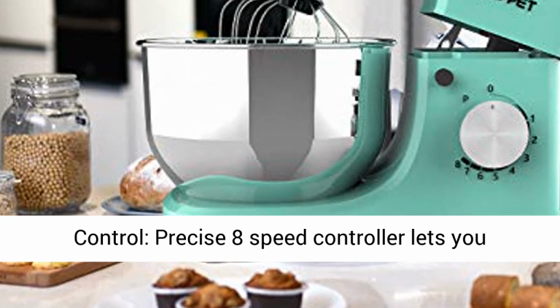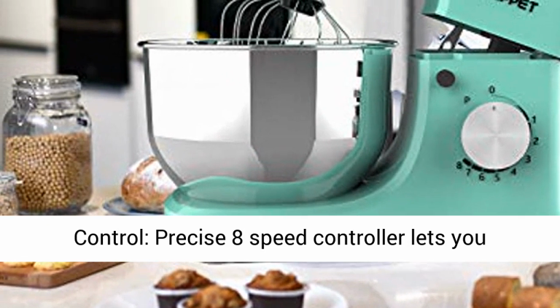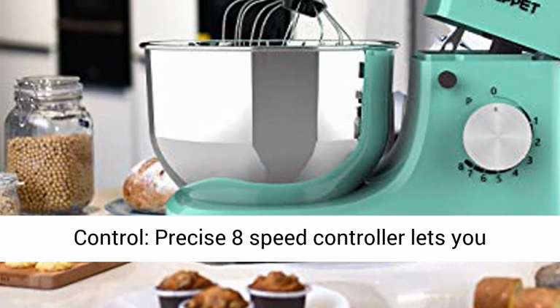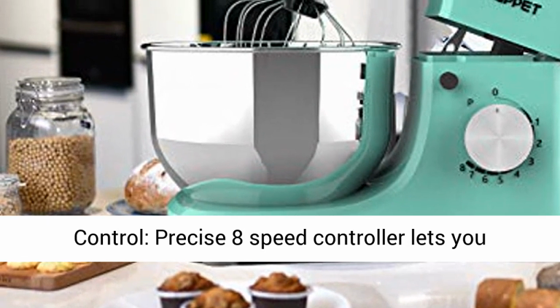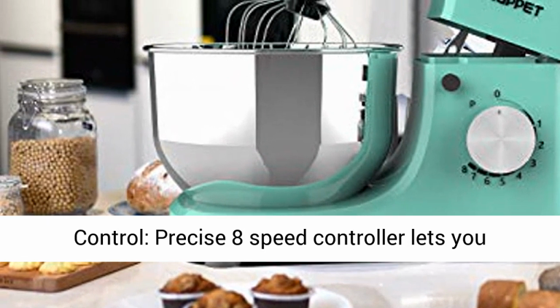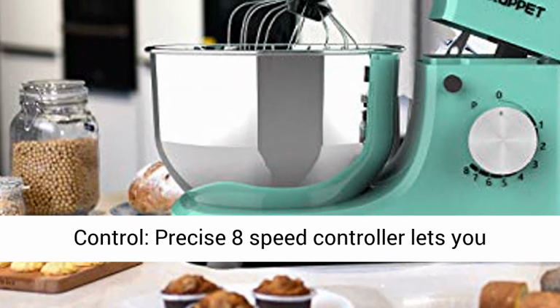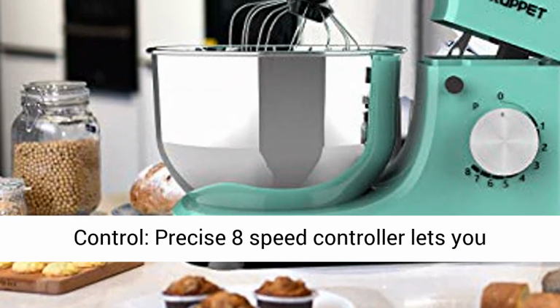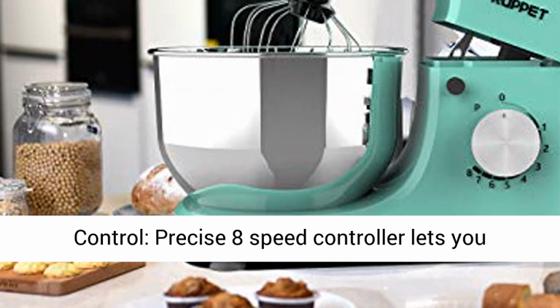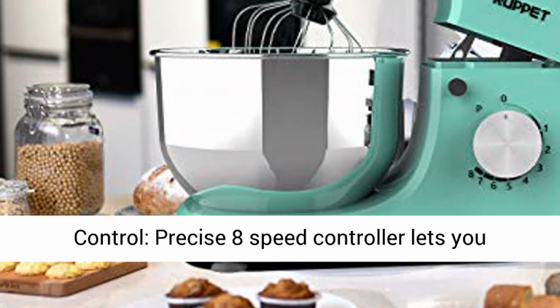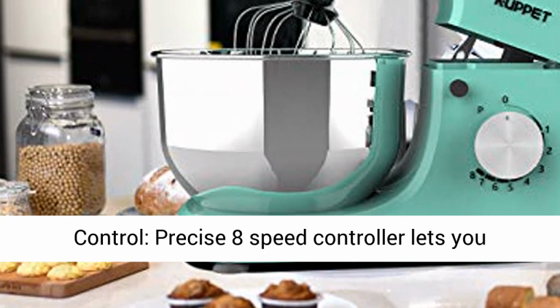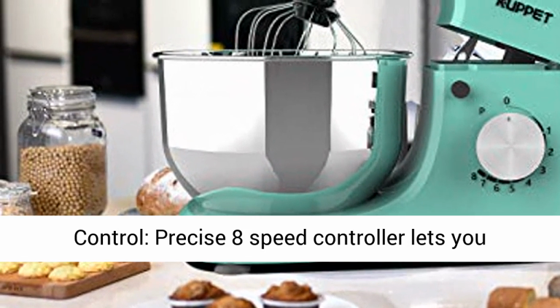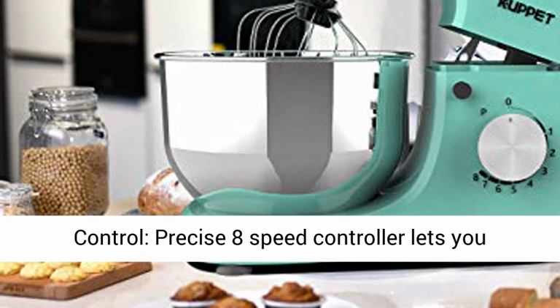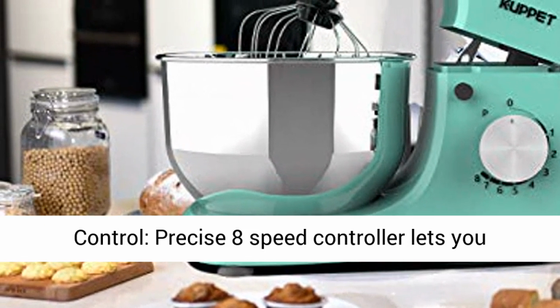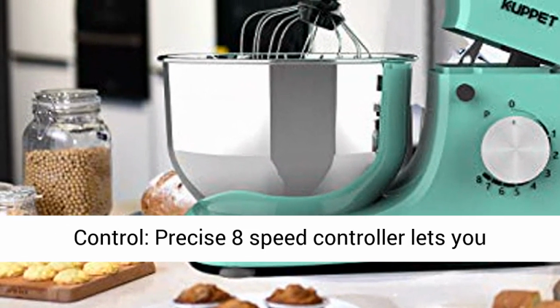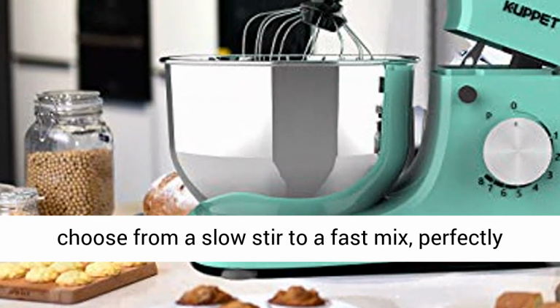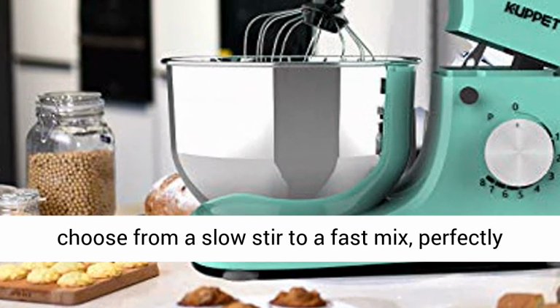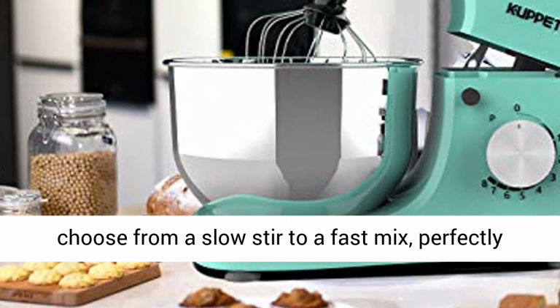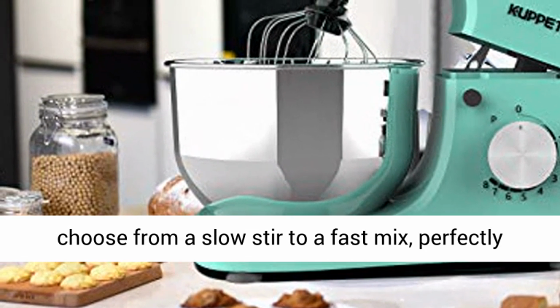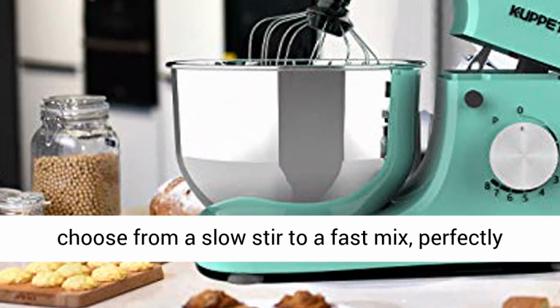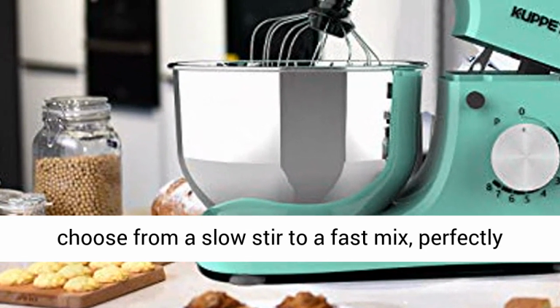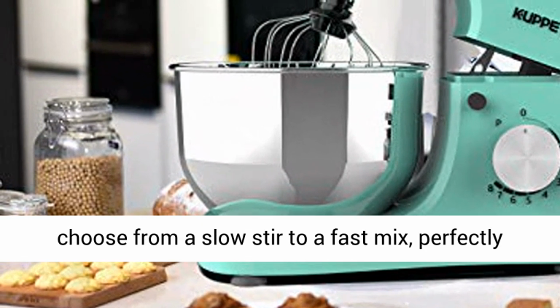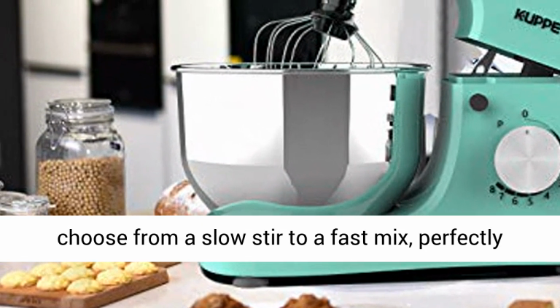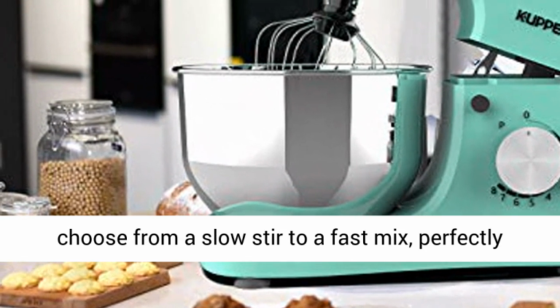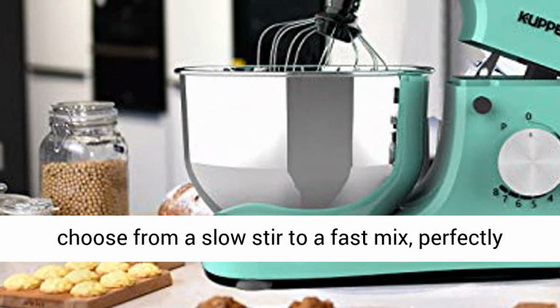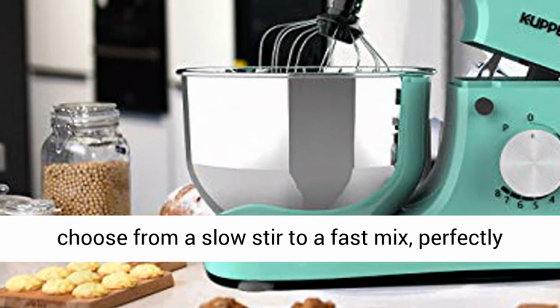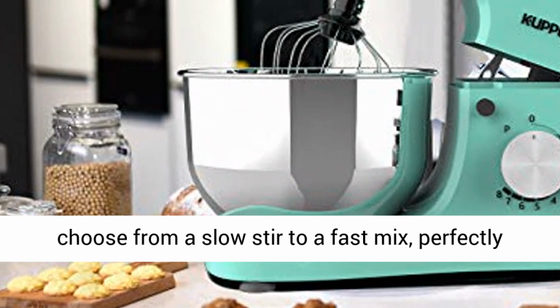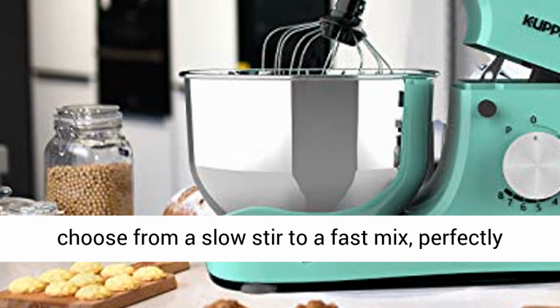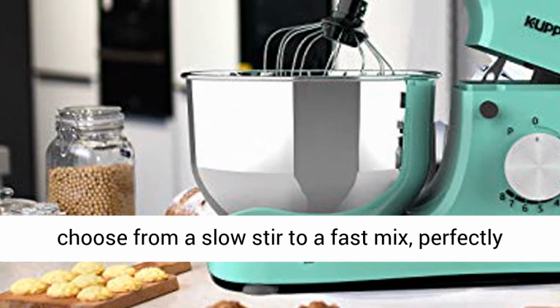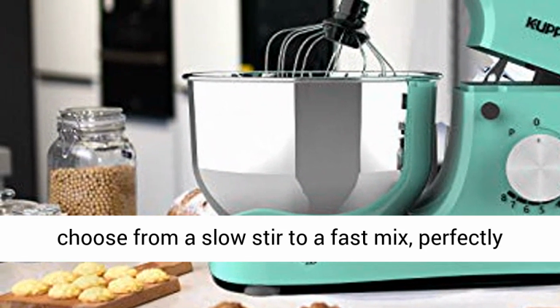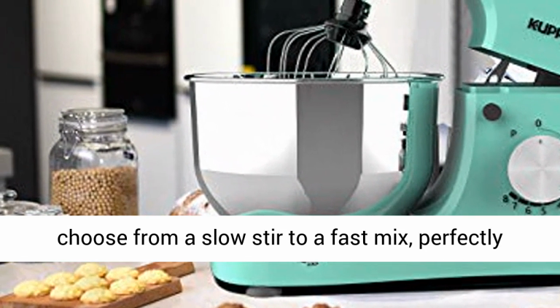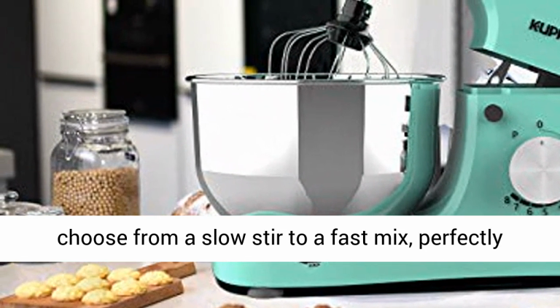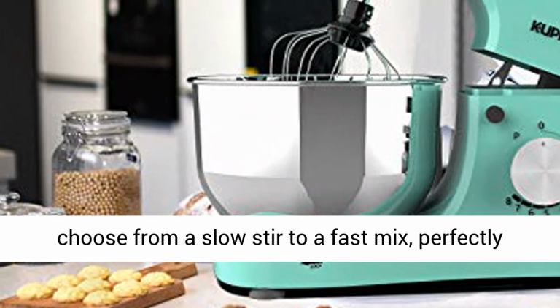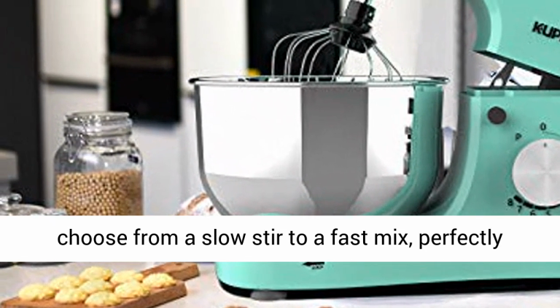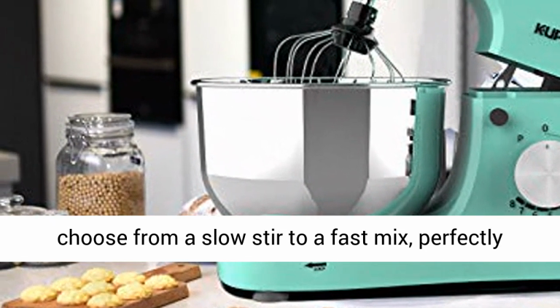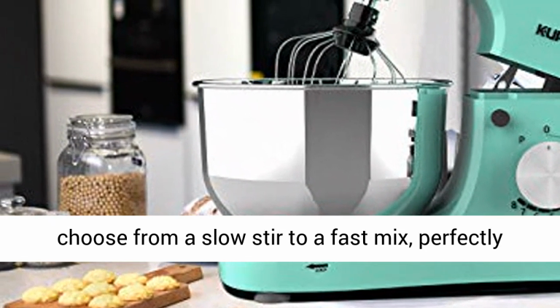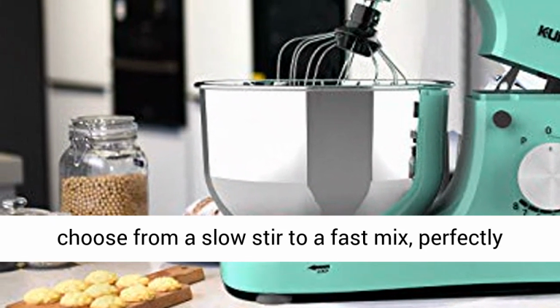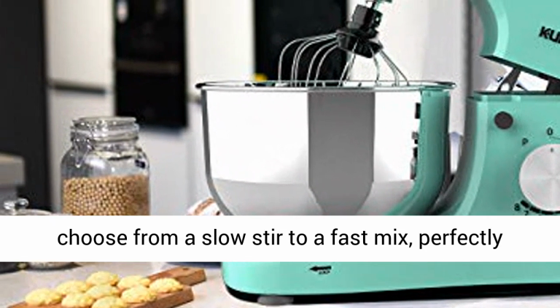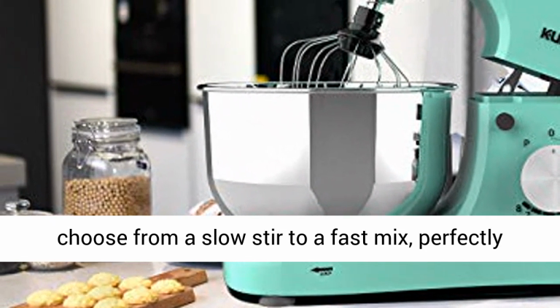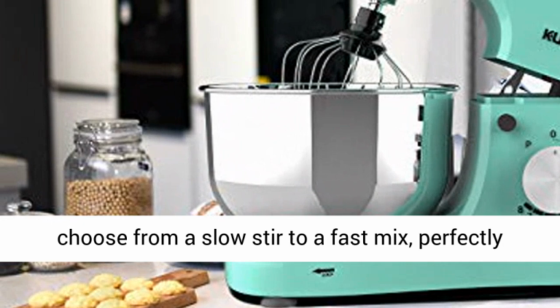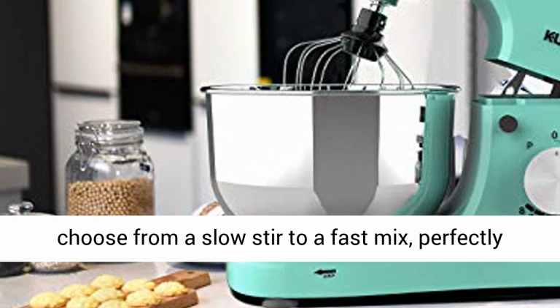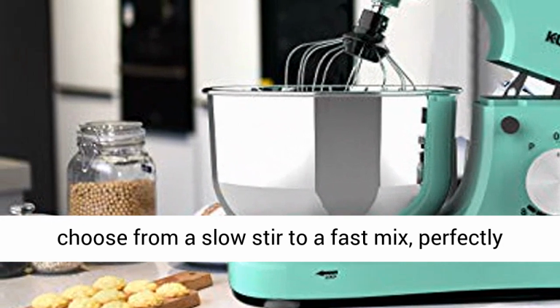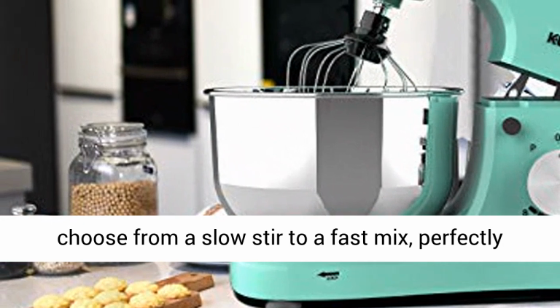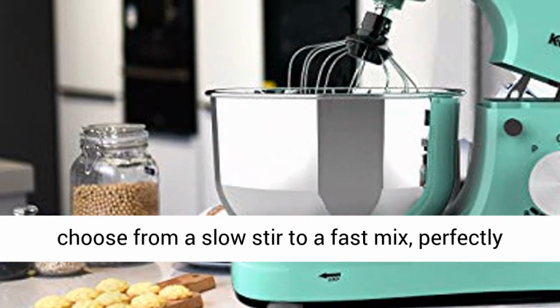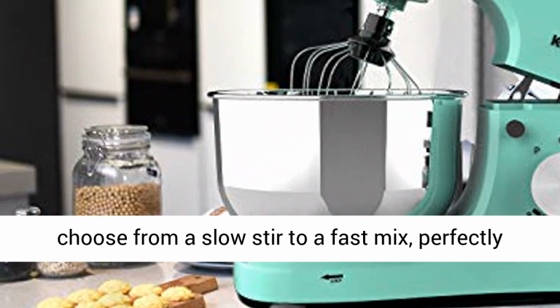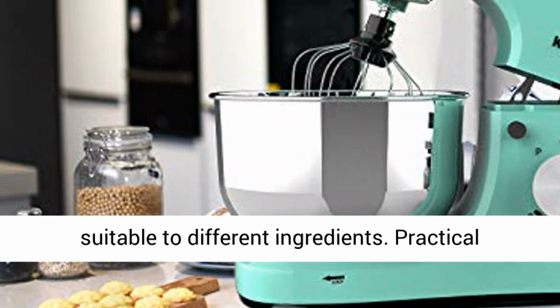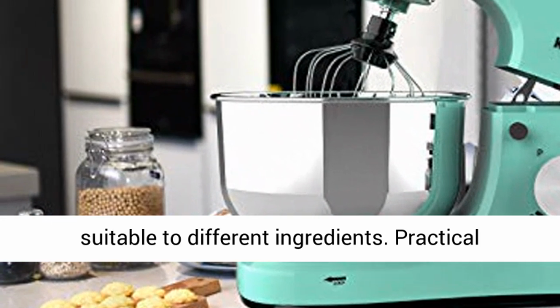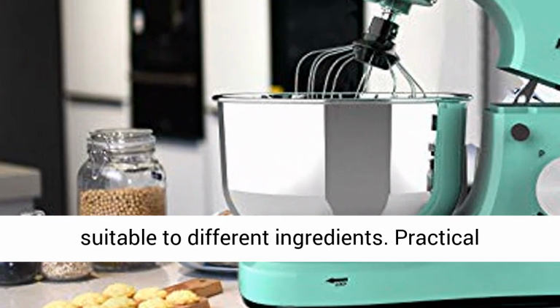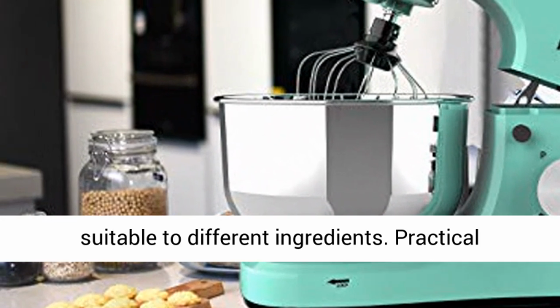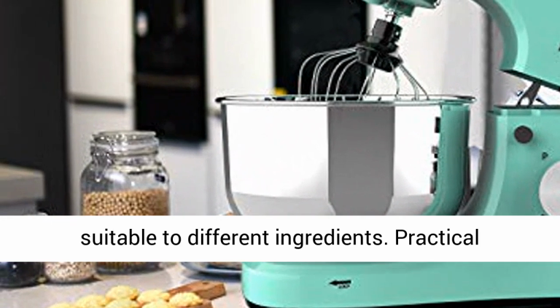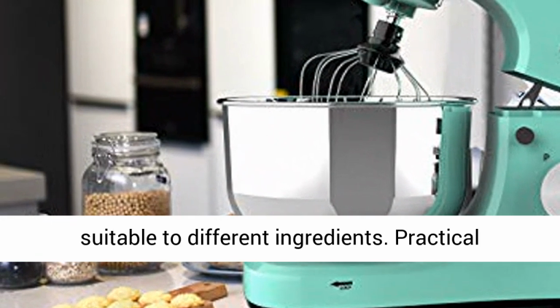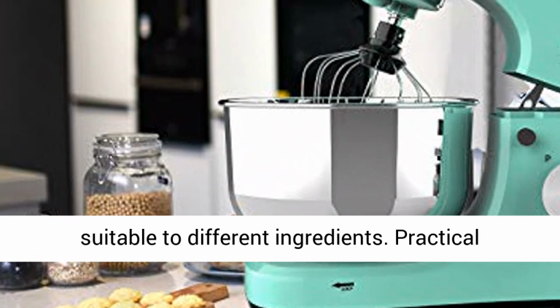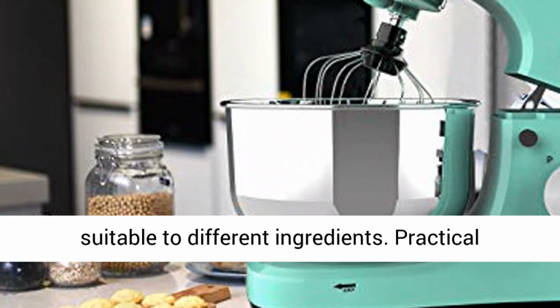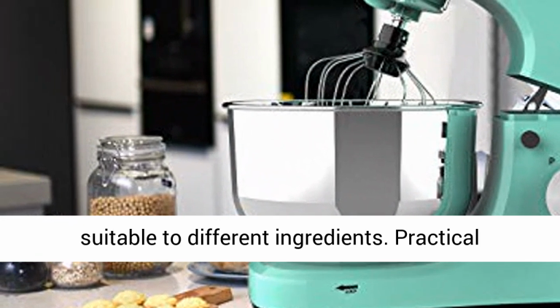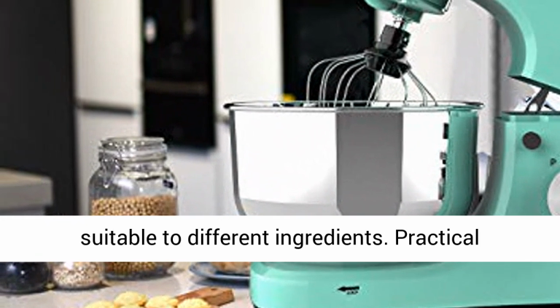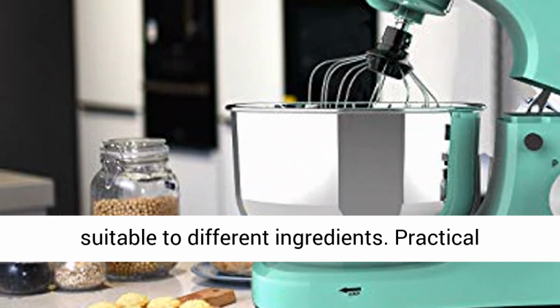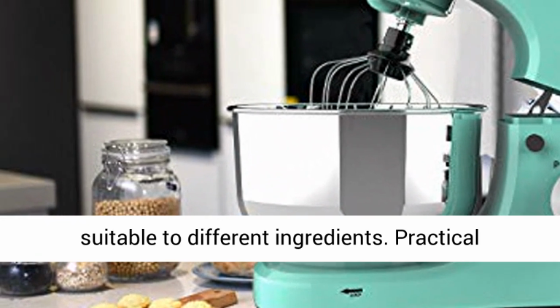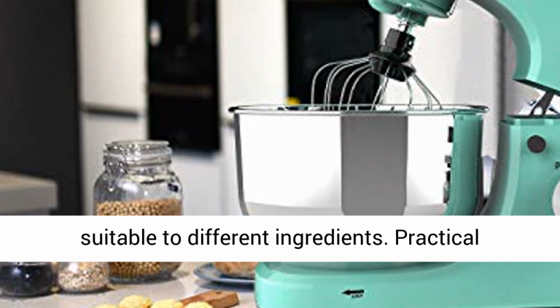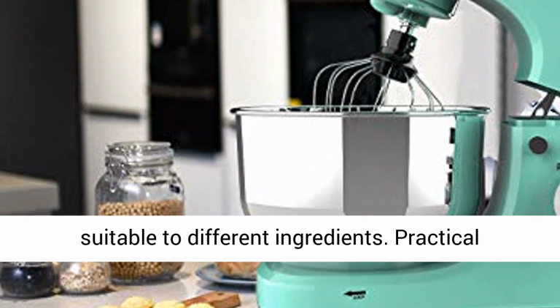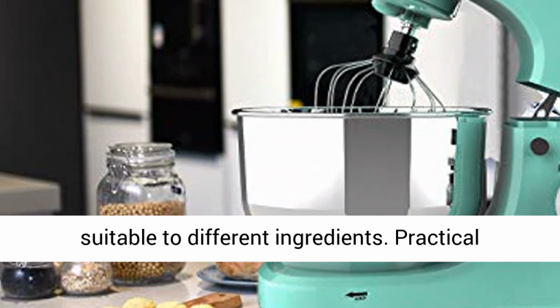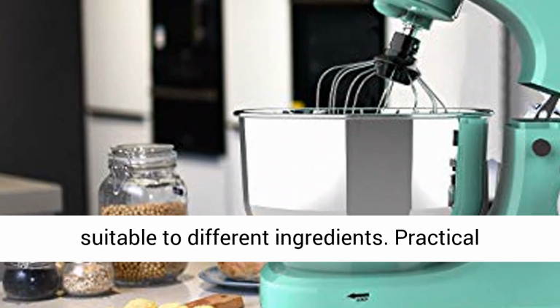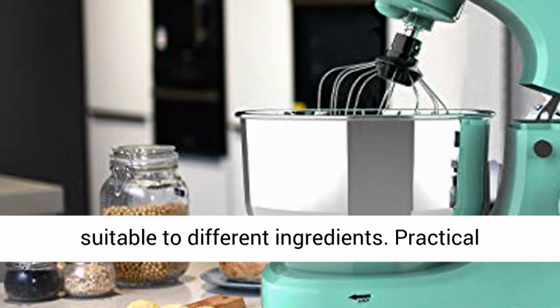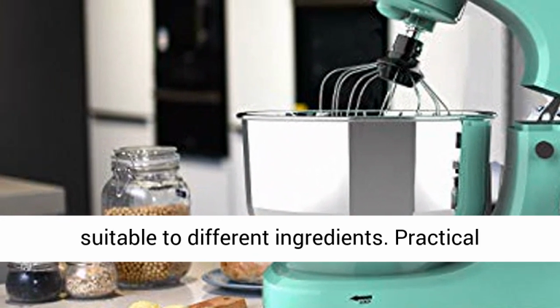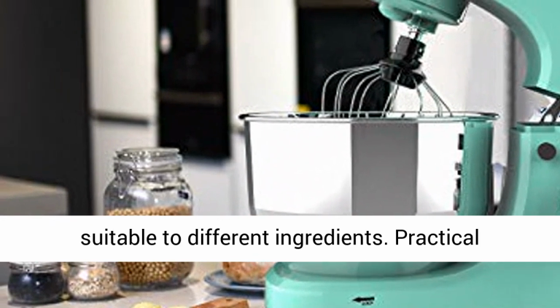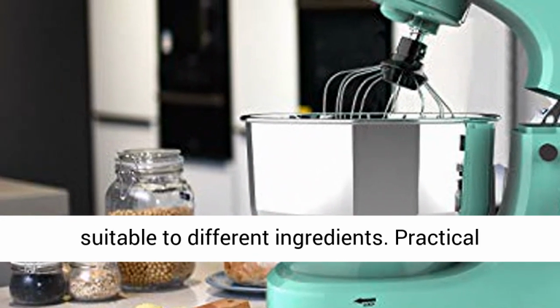8-plus pulse speed controlled — a precise 8-speed controller lets you choose from a slow stir to a fast mix, perfectly suitable for different ingredients.